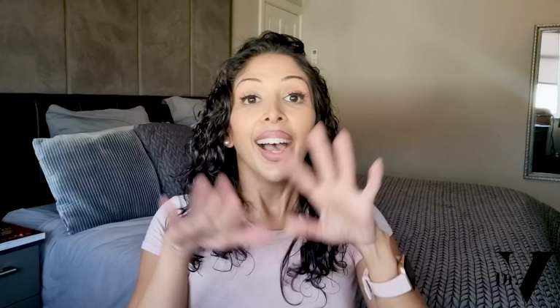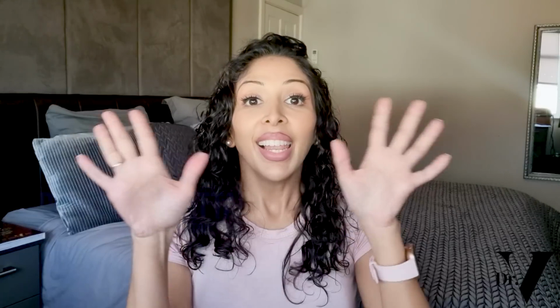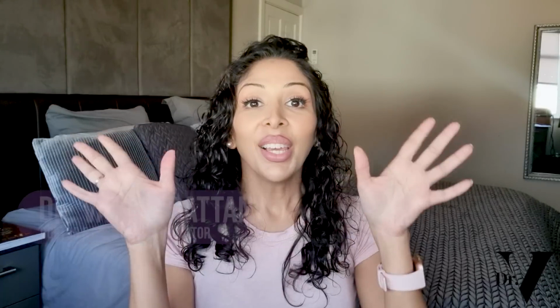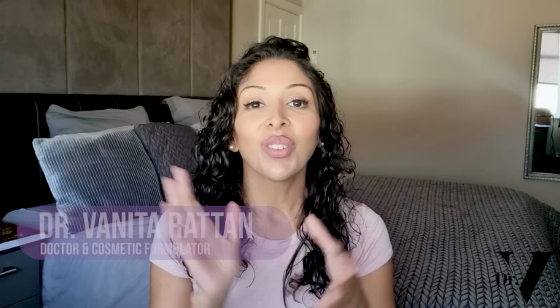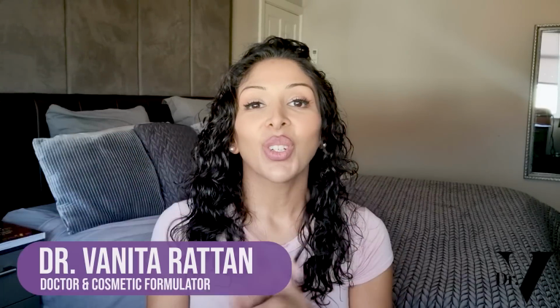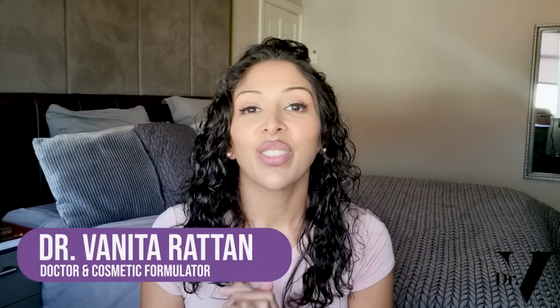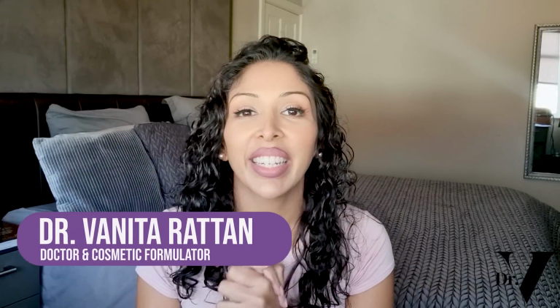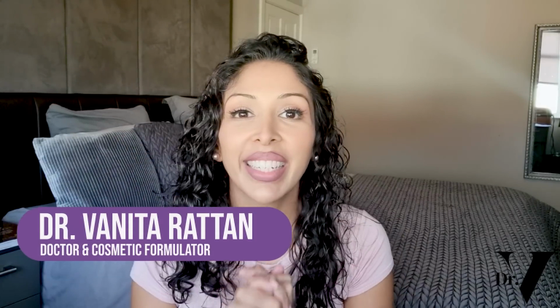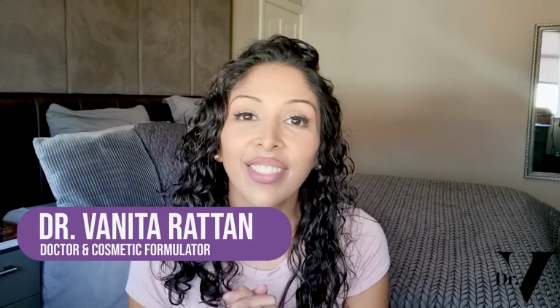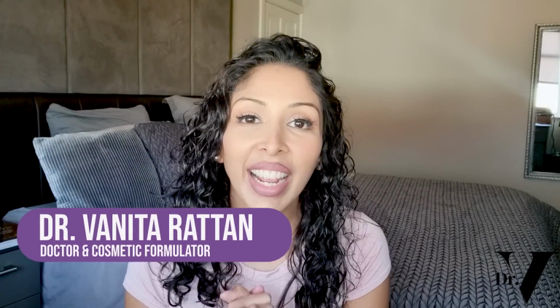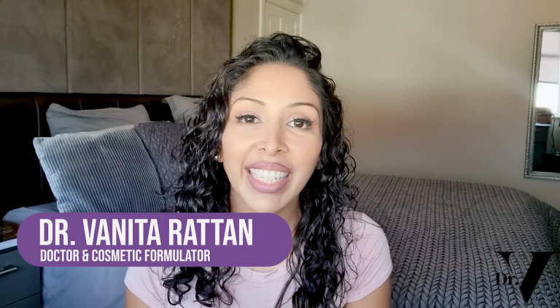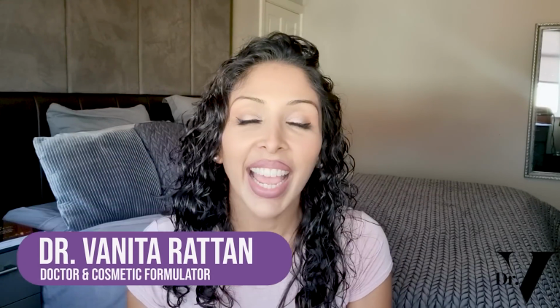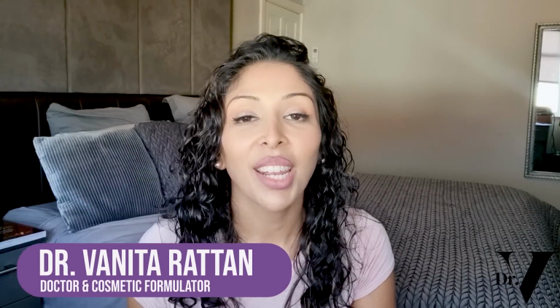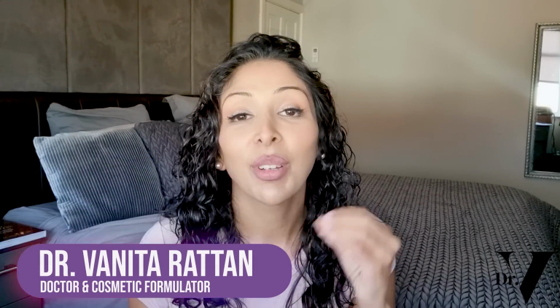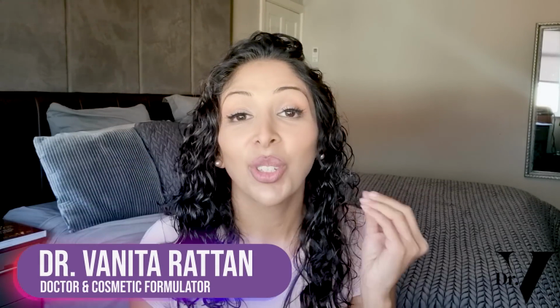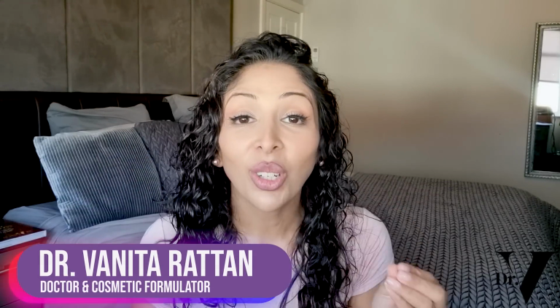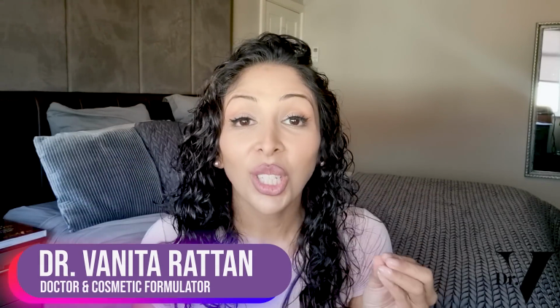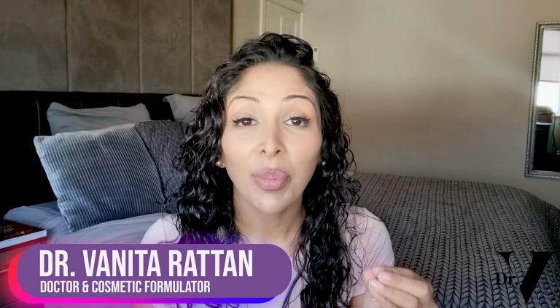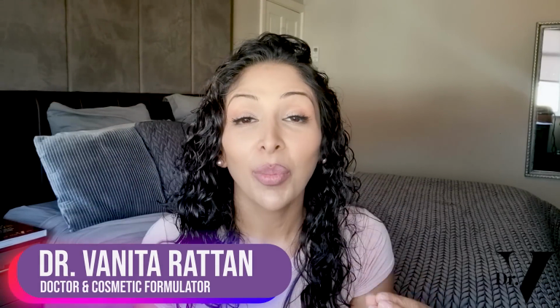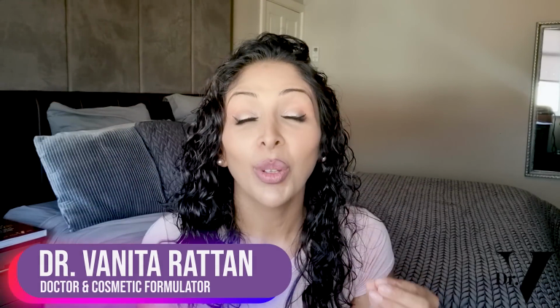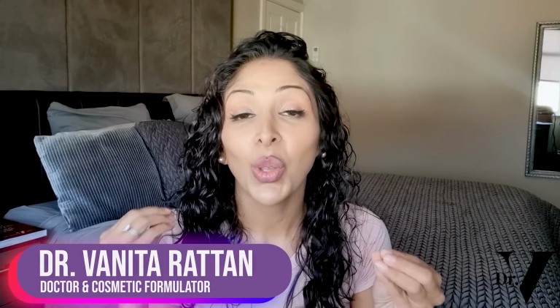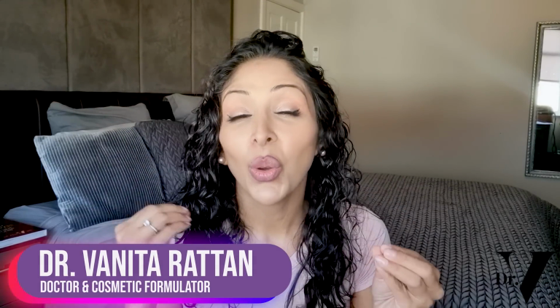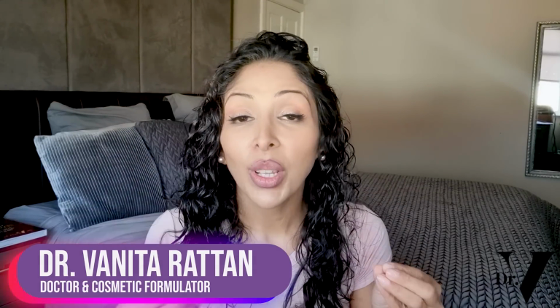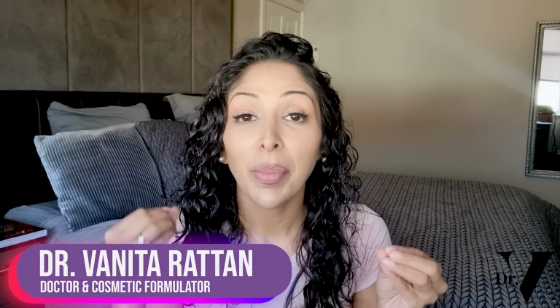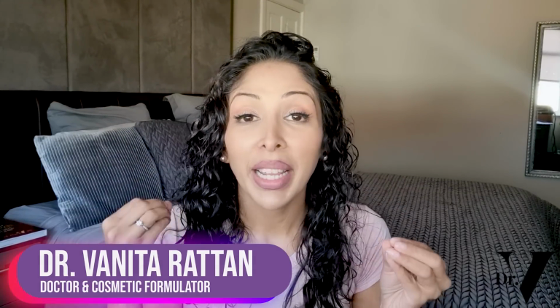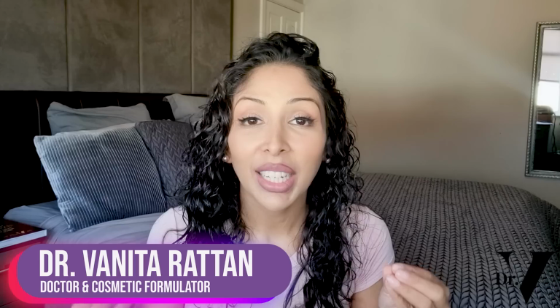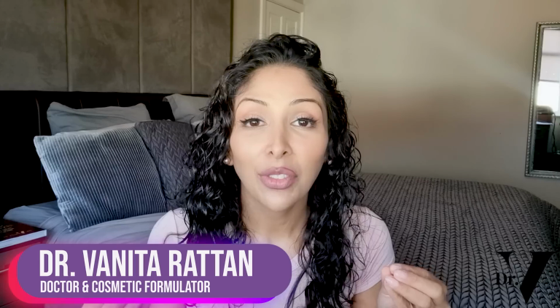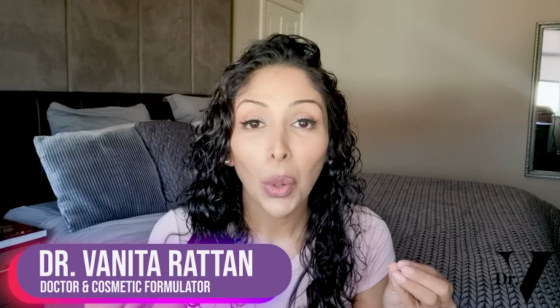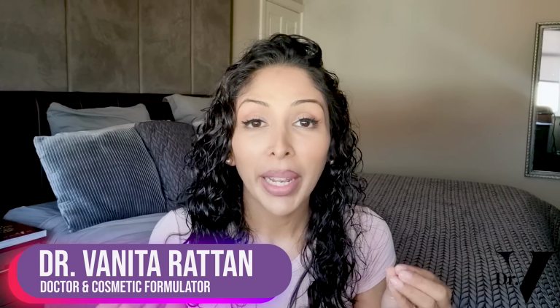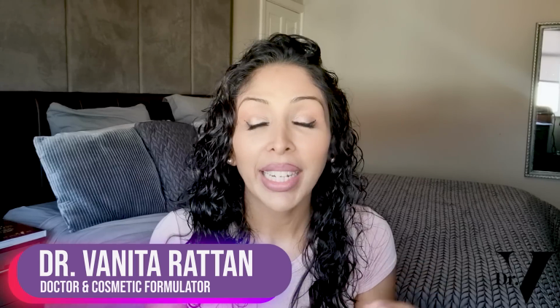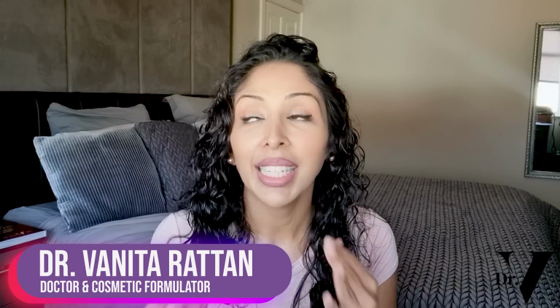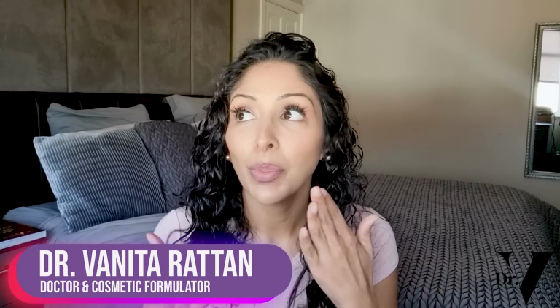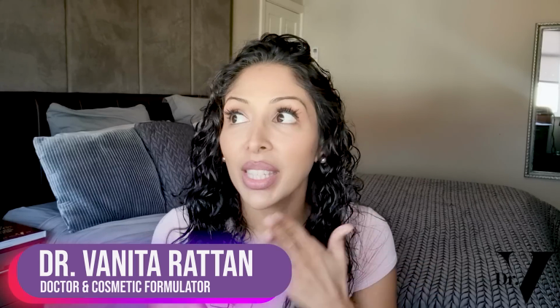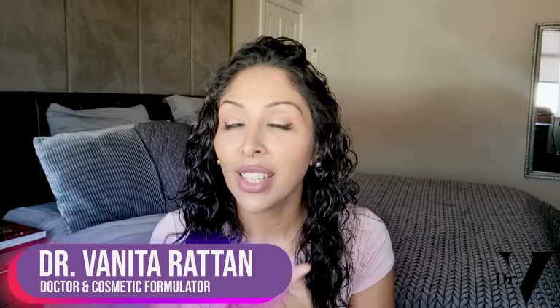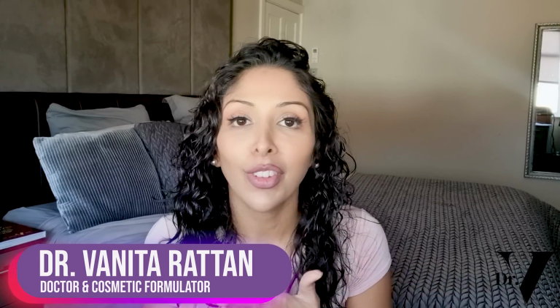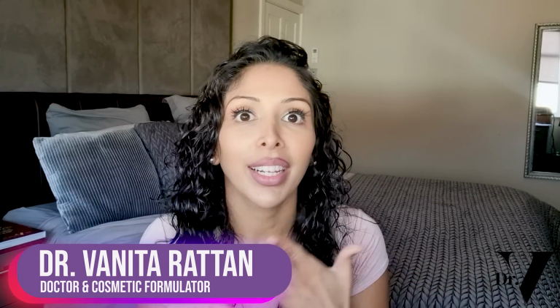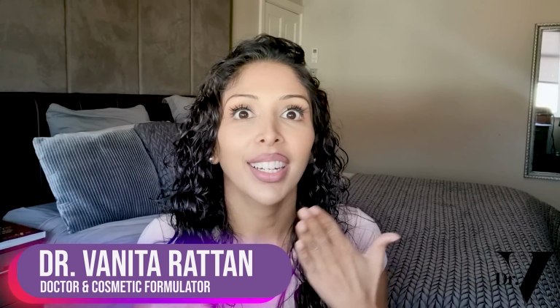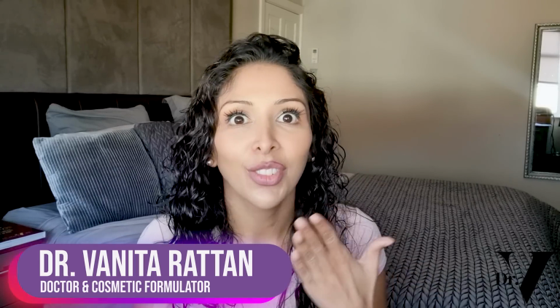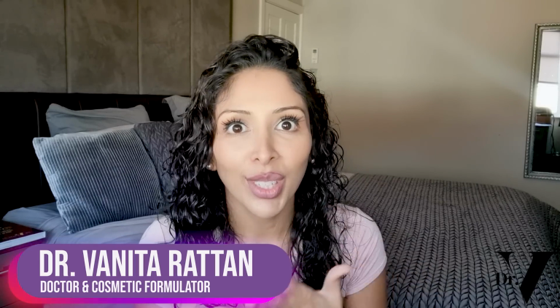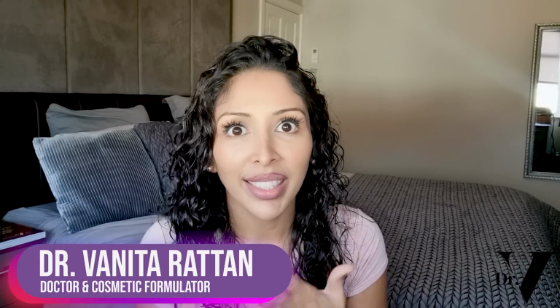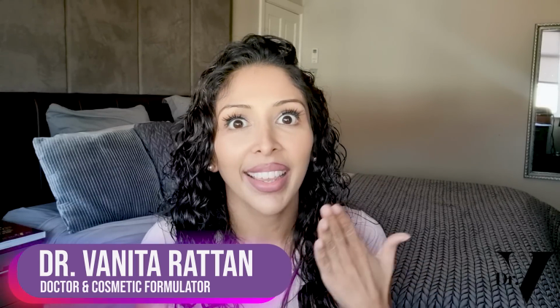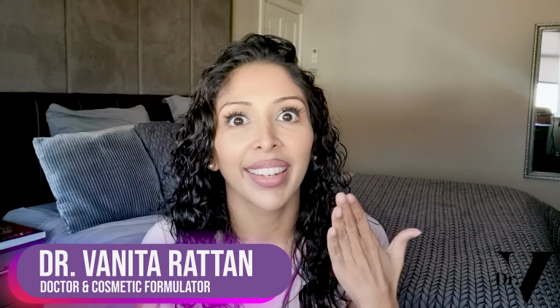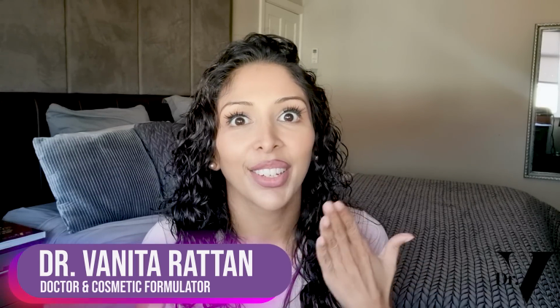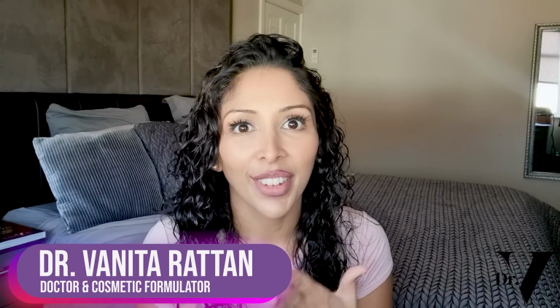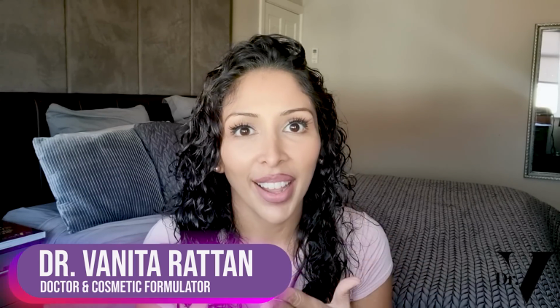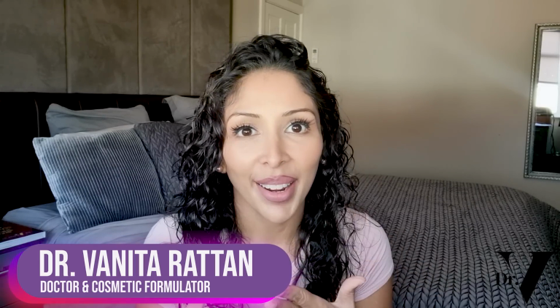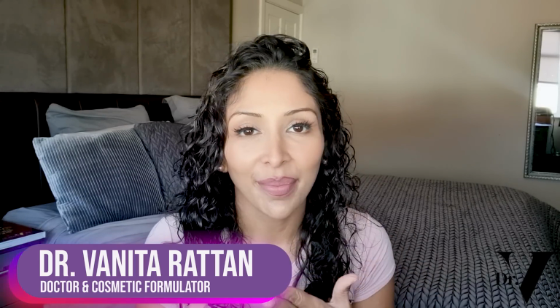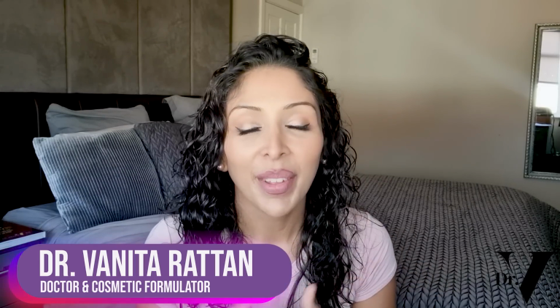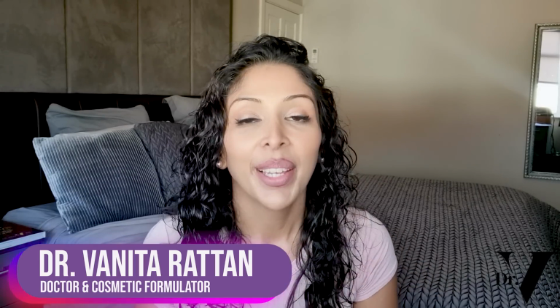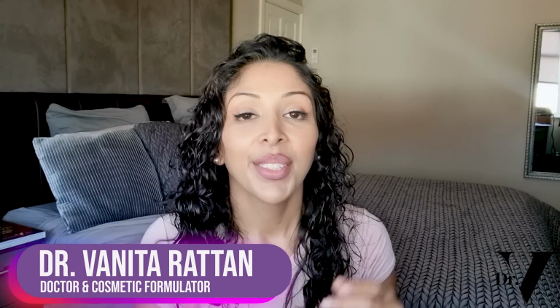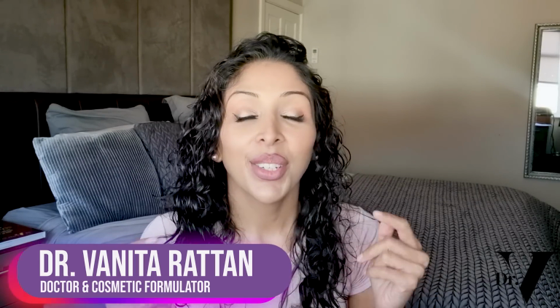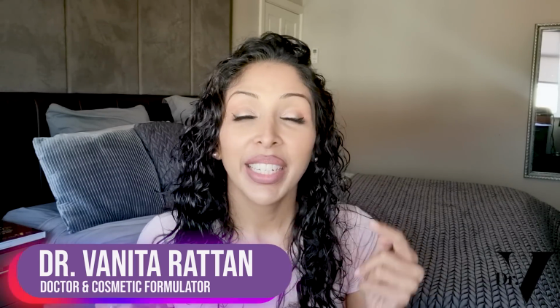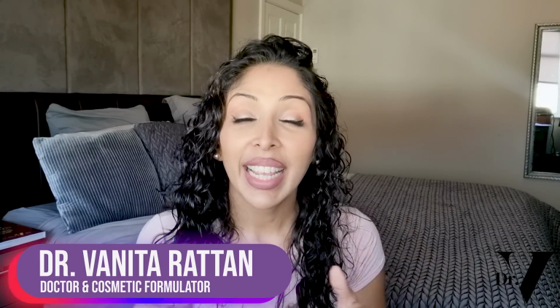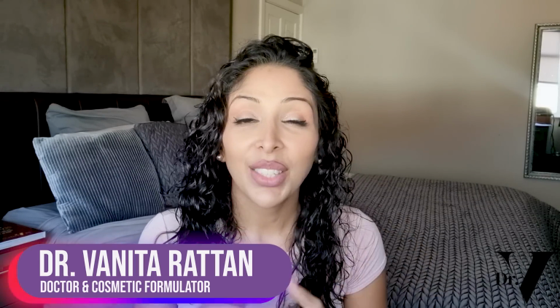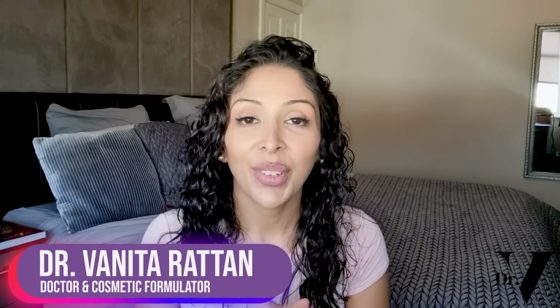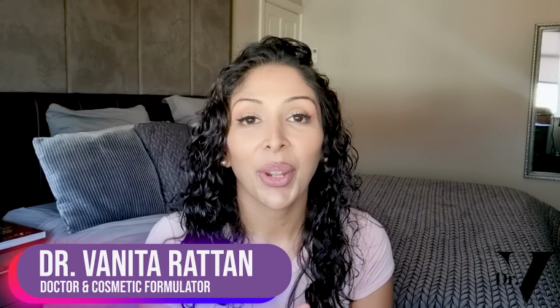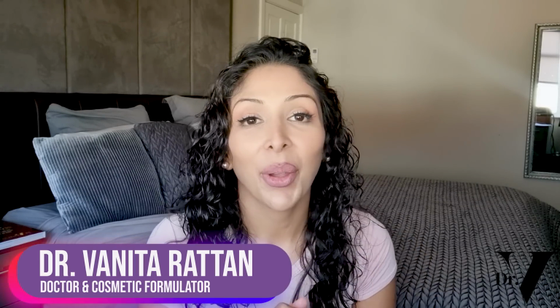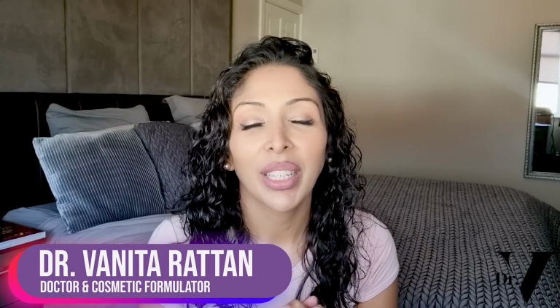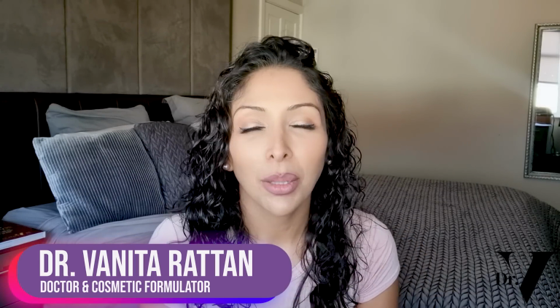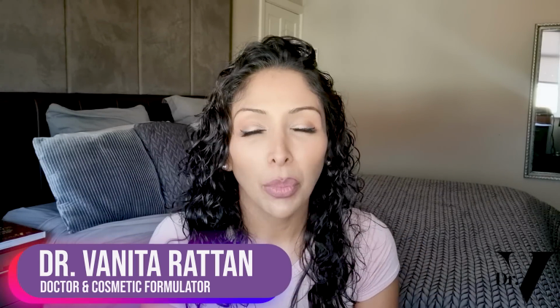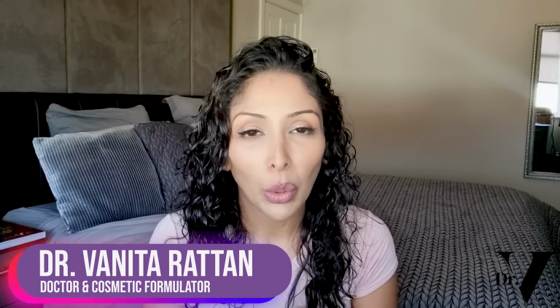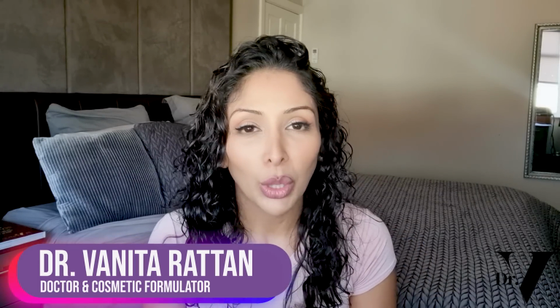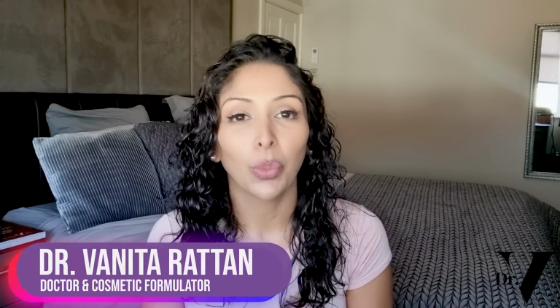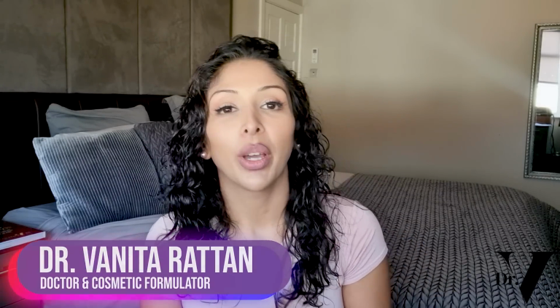Hello, I'm Dr. Benita Rattan. I'm a doctor, but I'm also a cosmetic formulator specifically for skin of colour. So today's video is an important one.